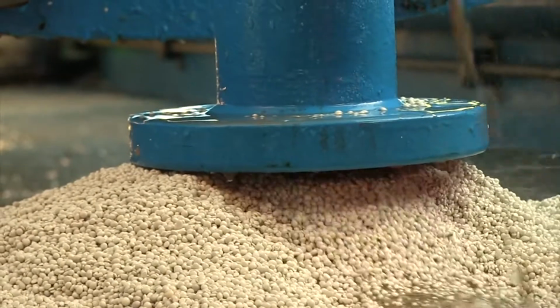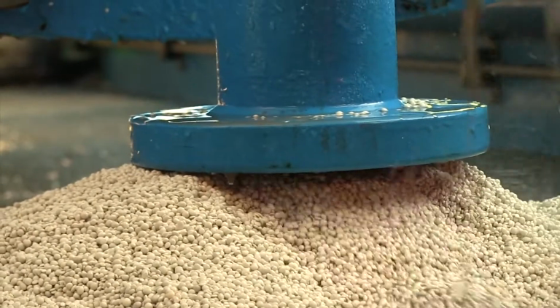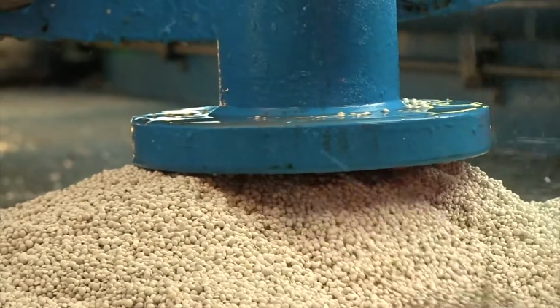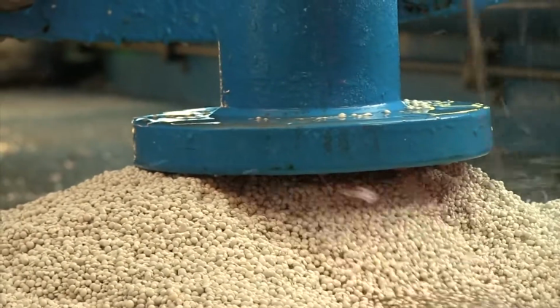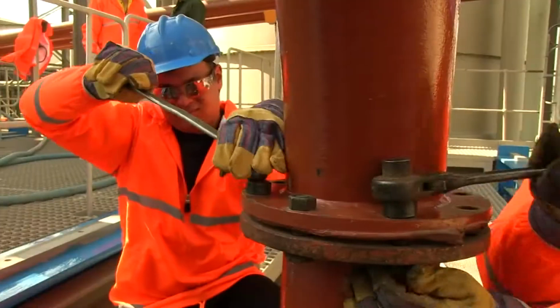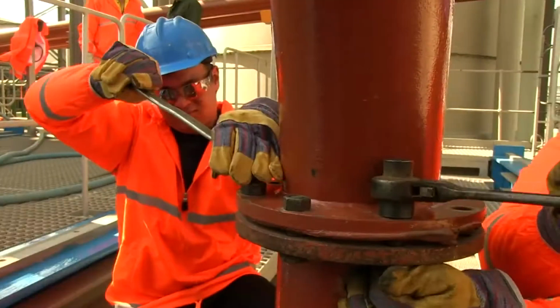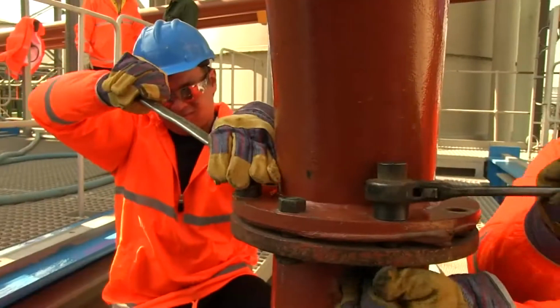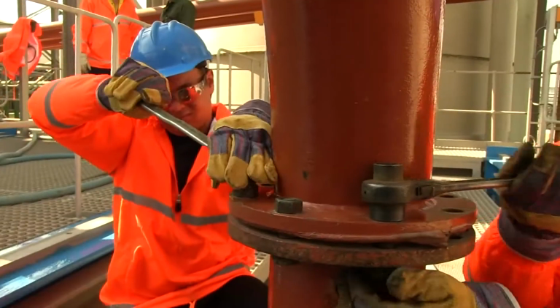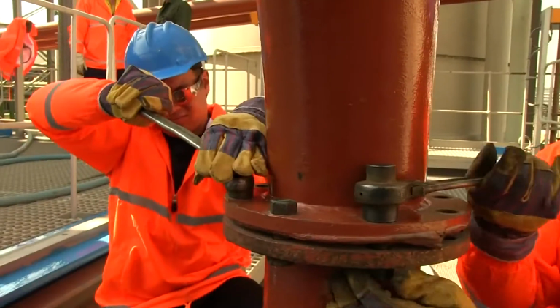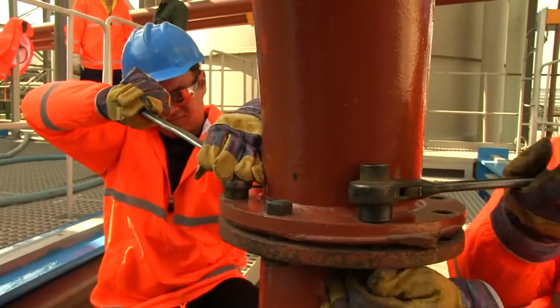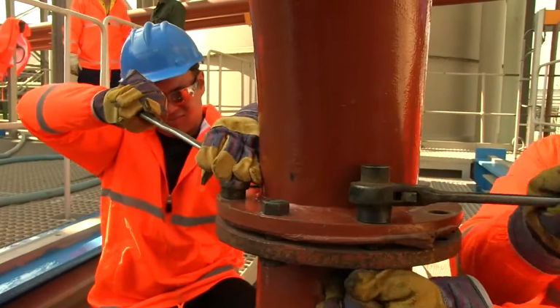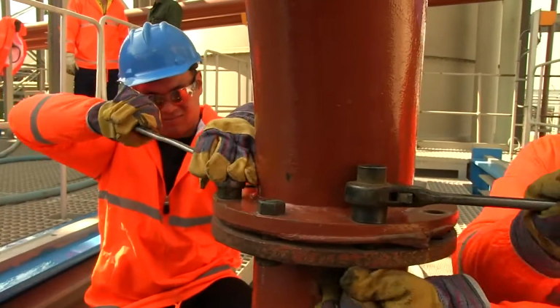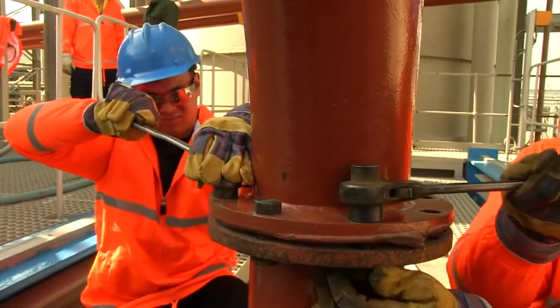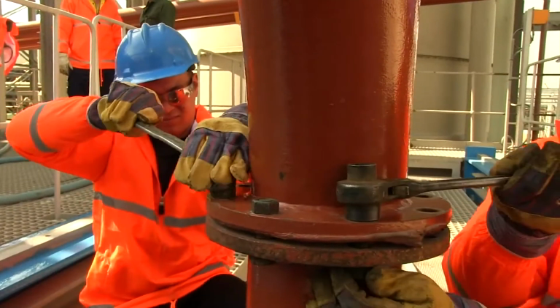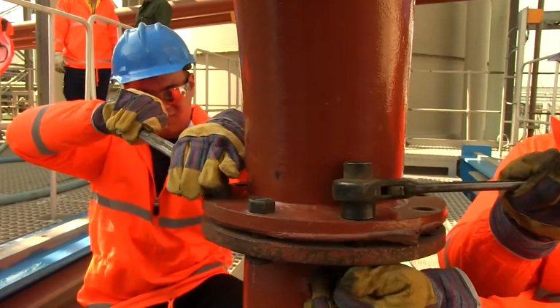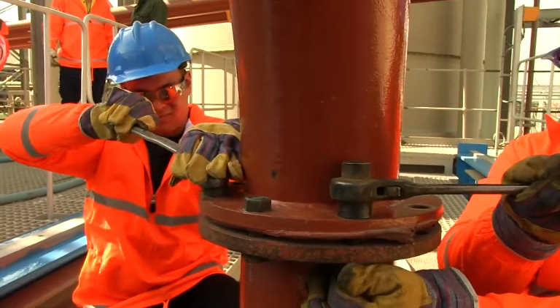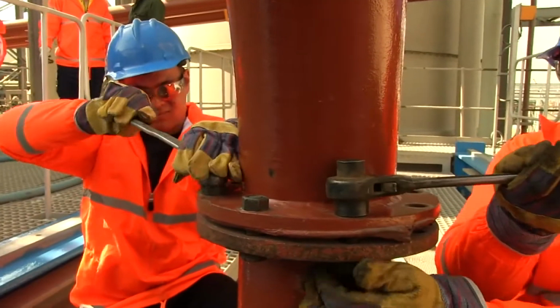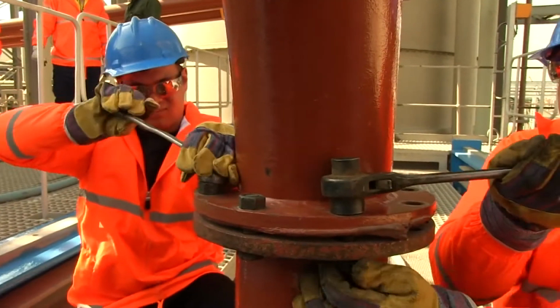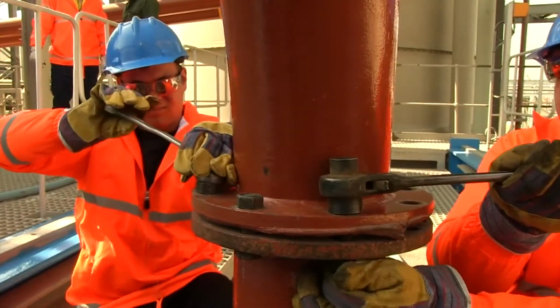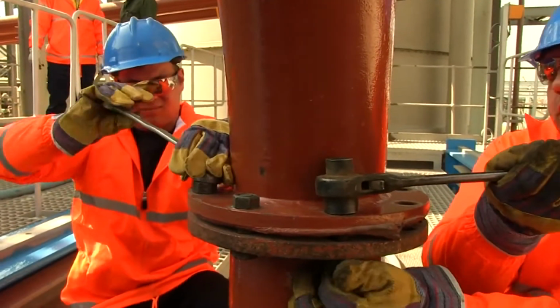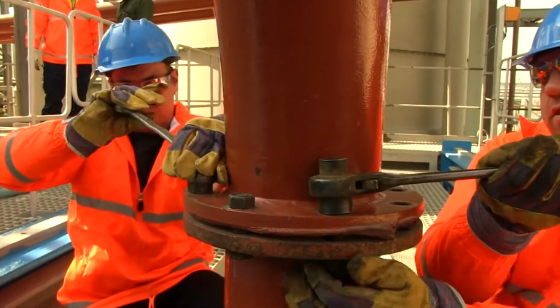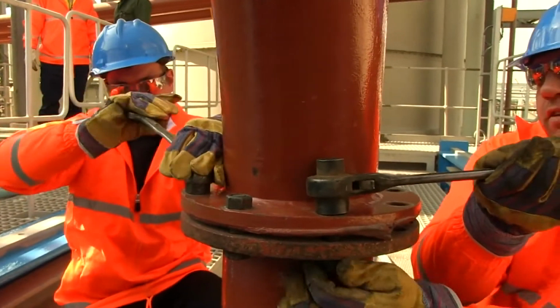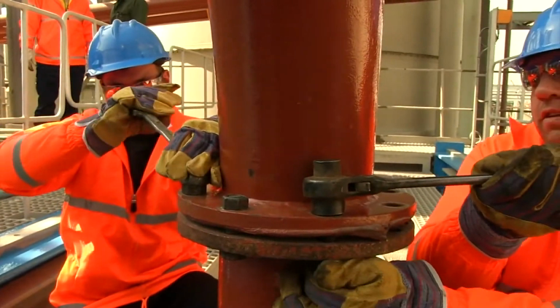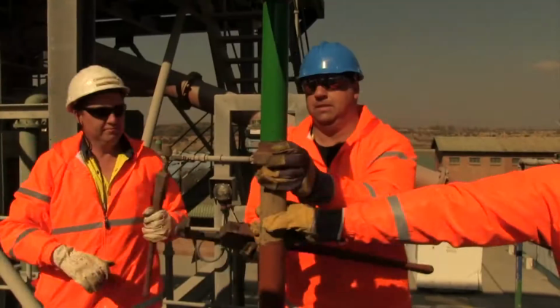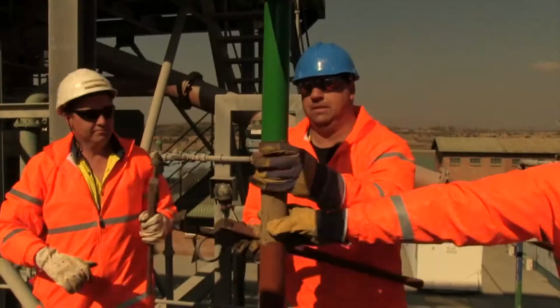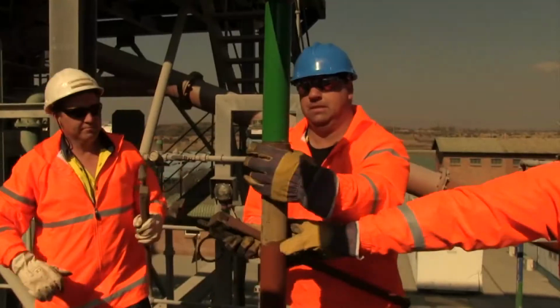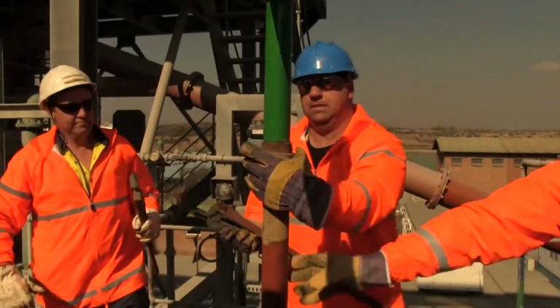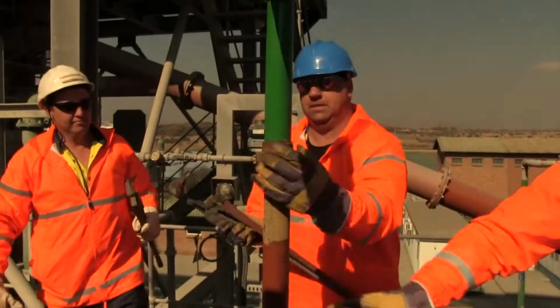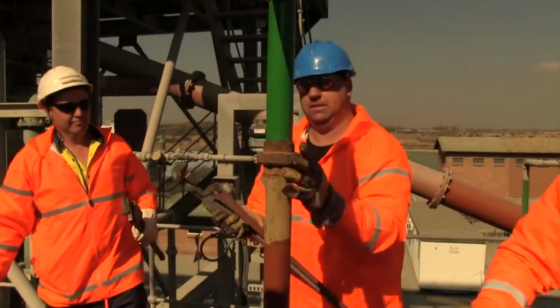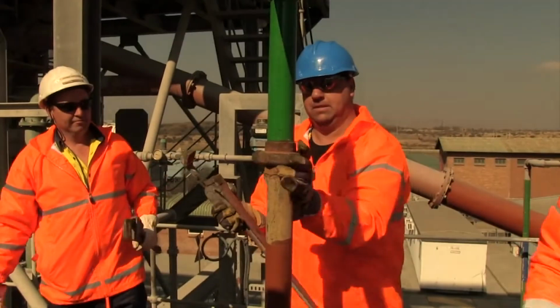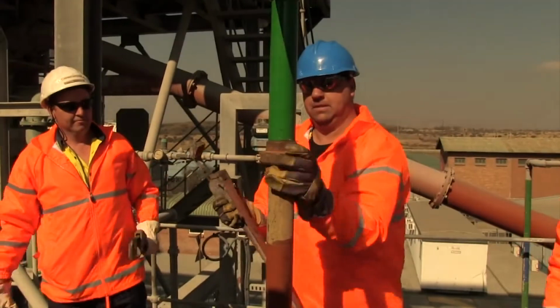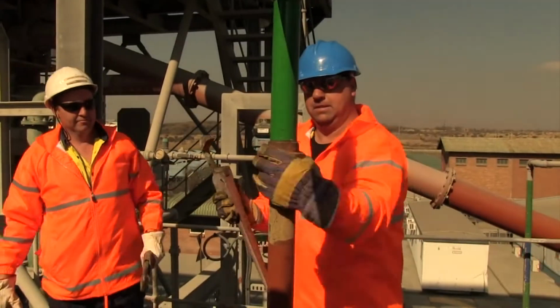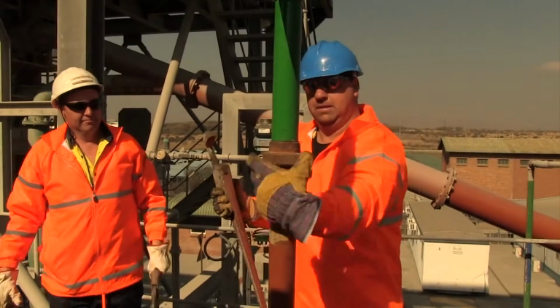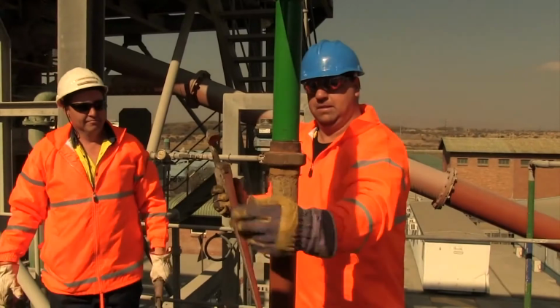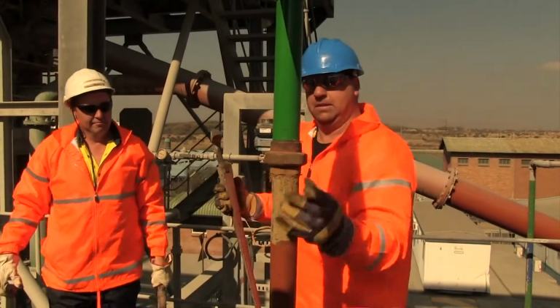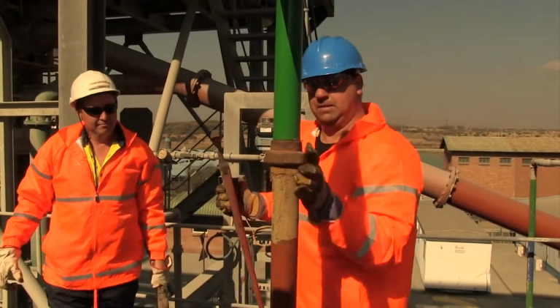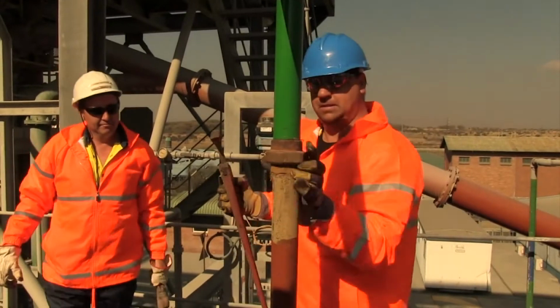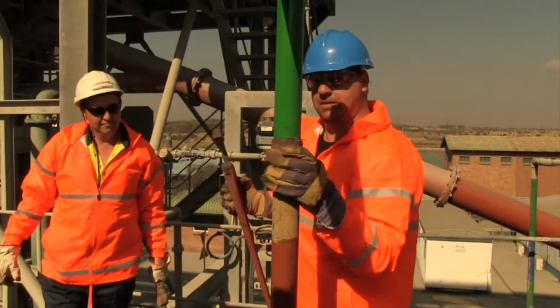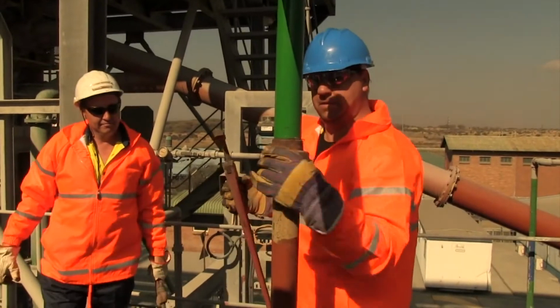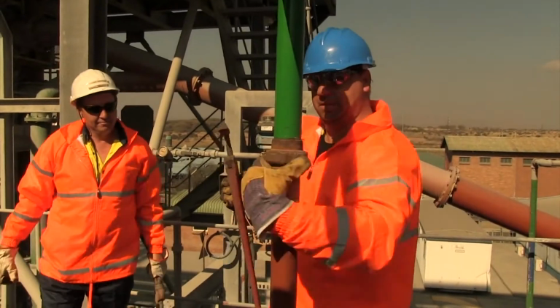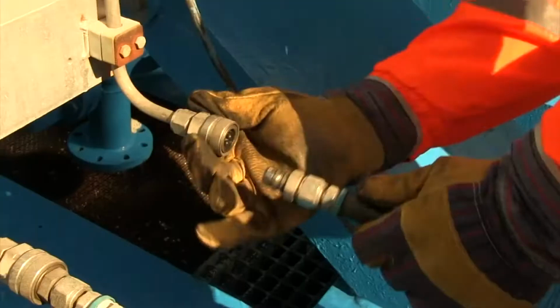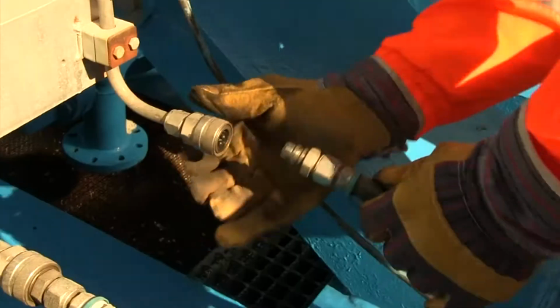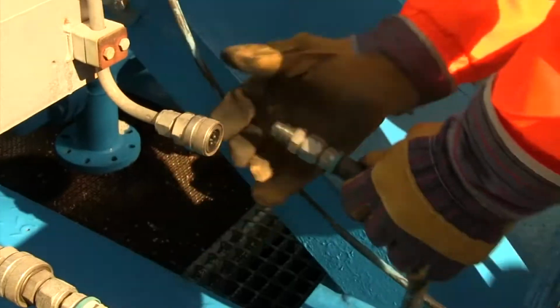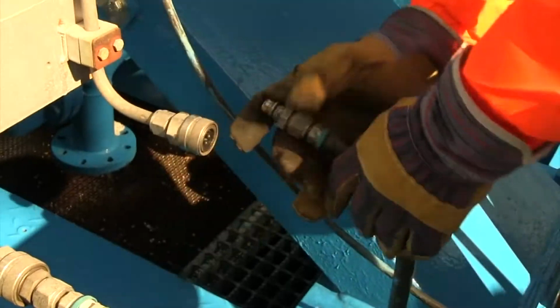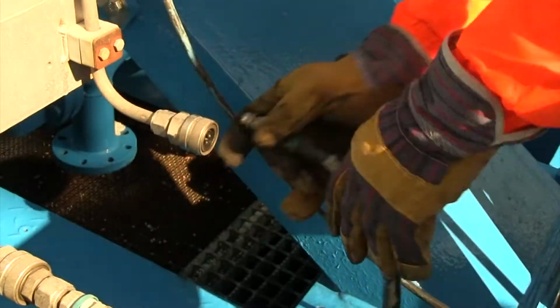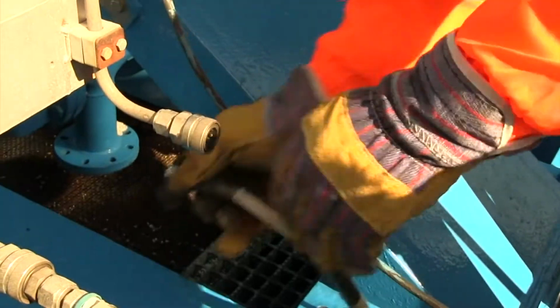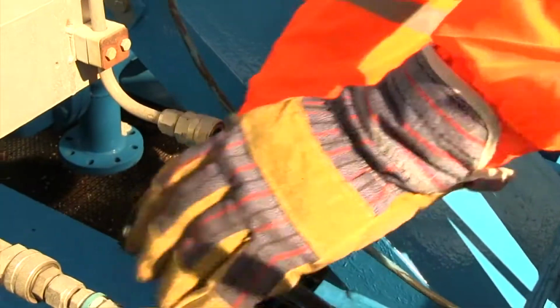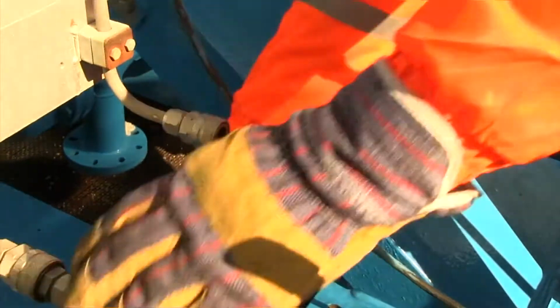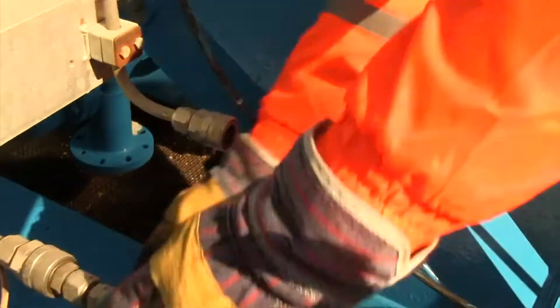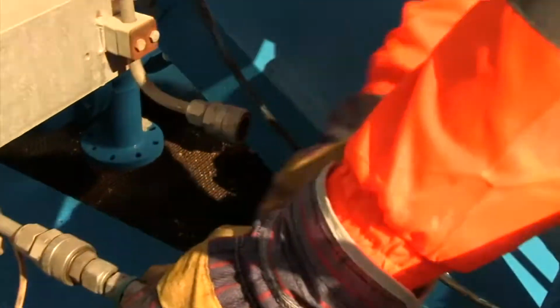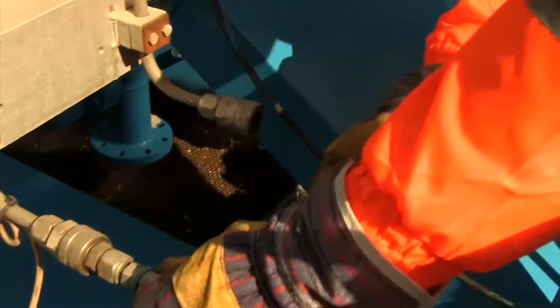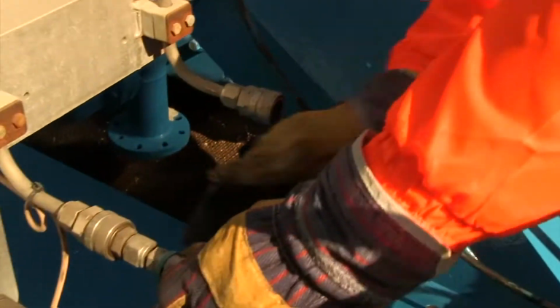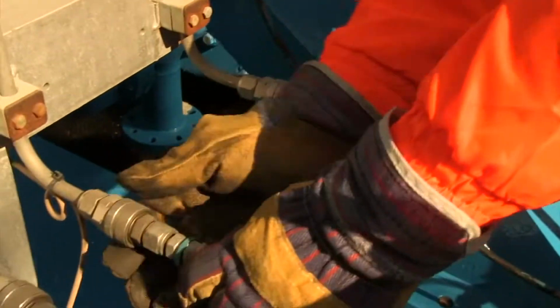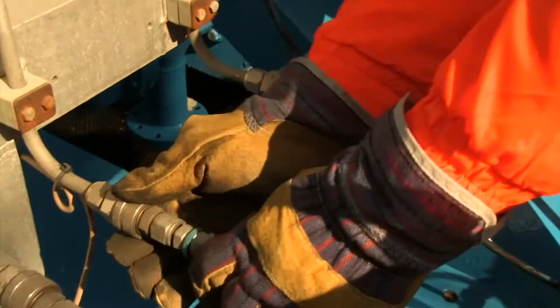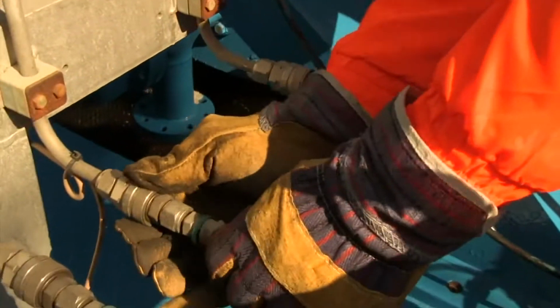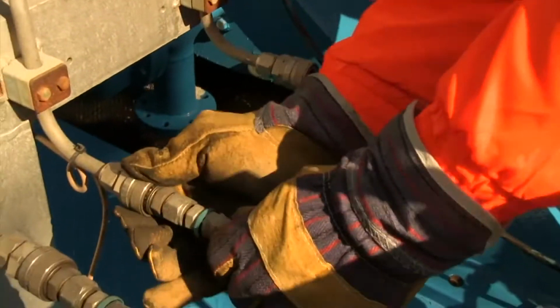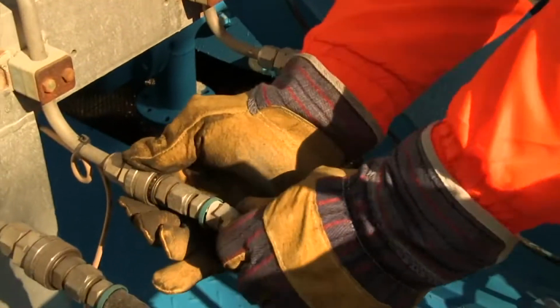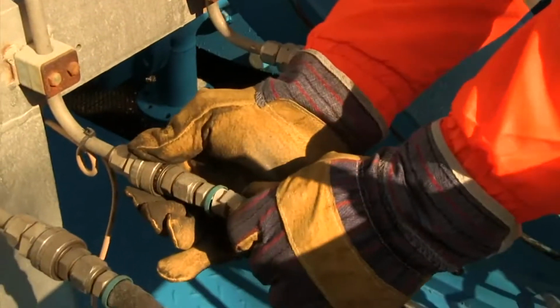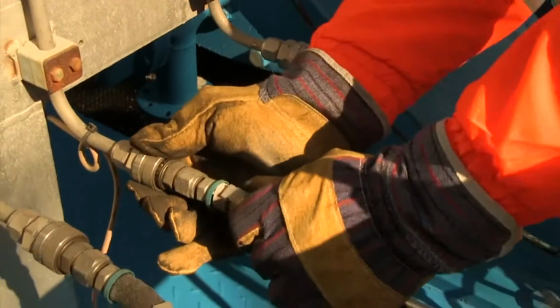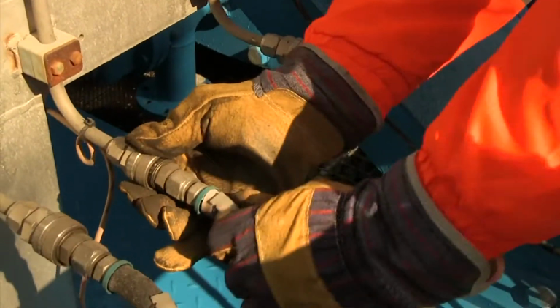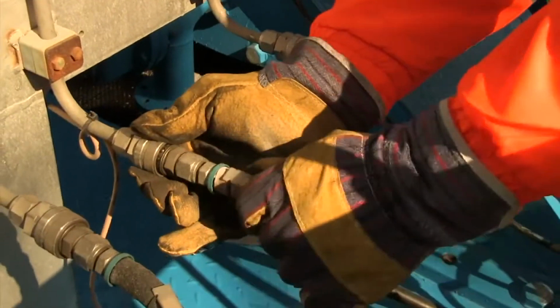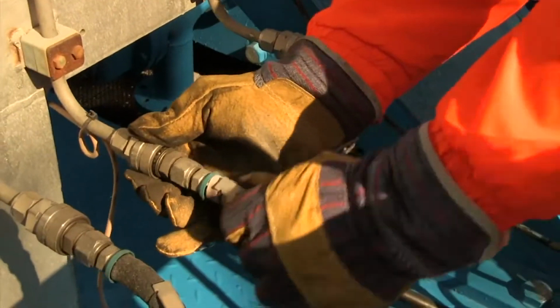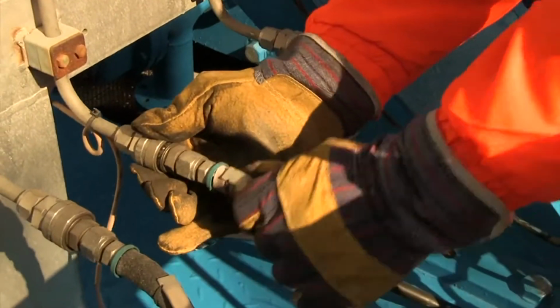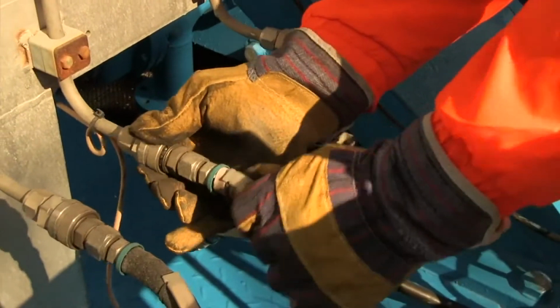Disconnect the mill feed line, flush water line, valve air line, and instrument connections.